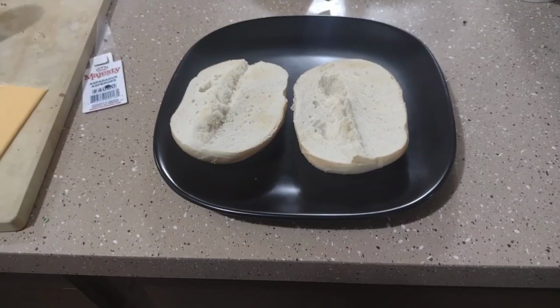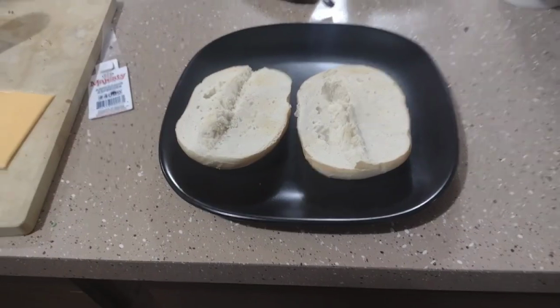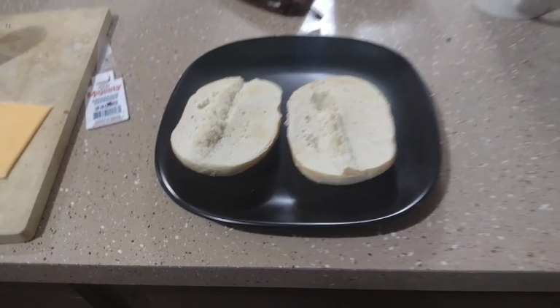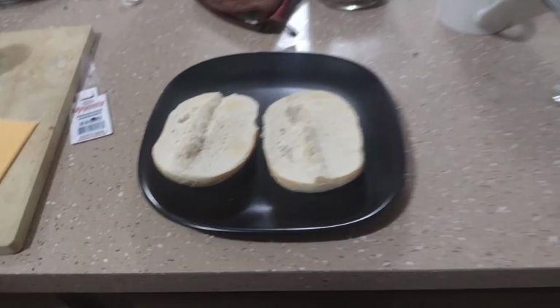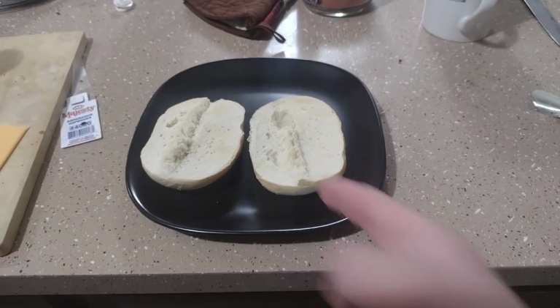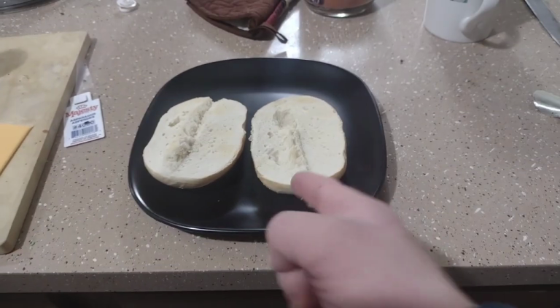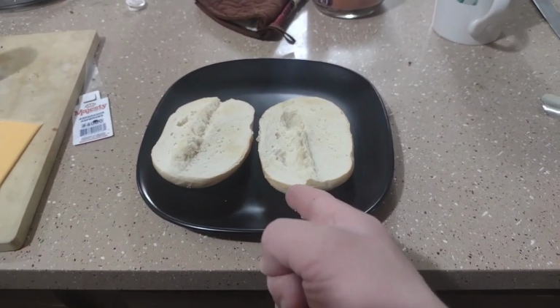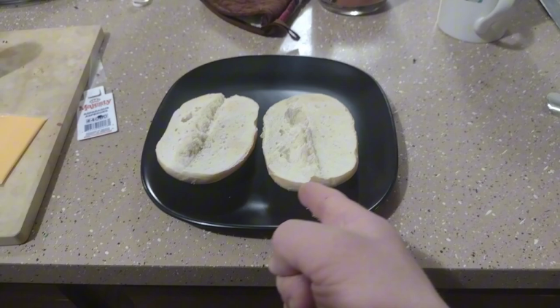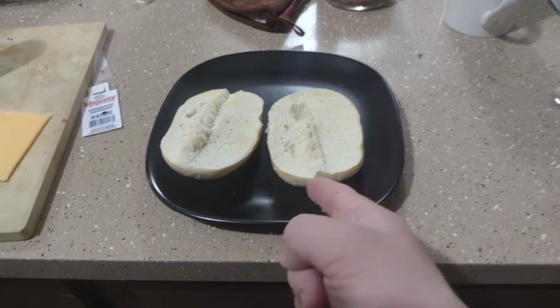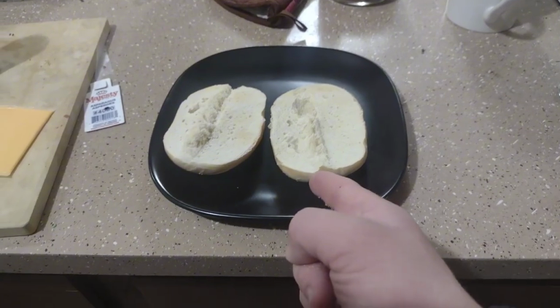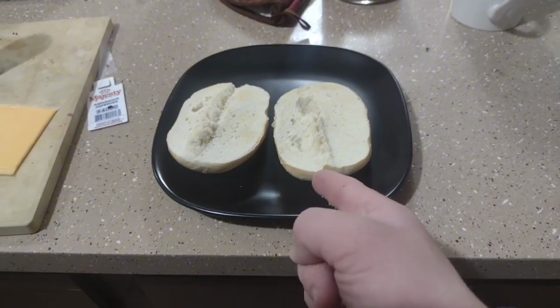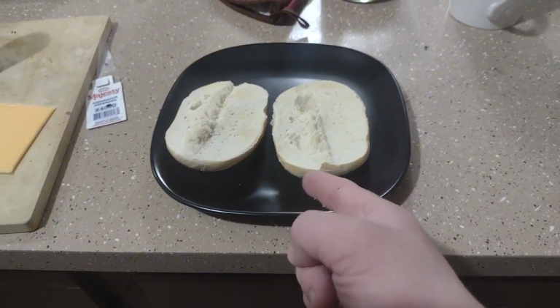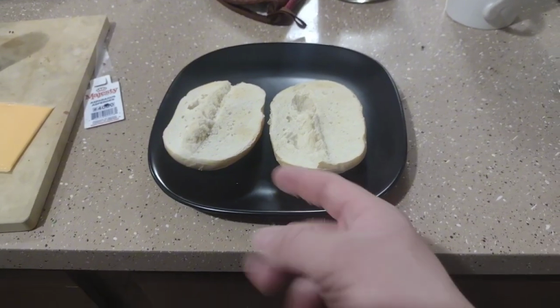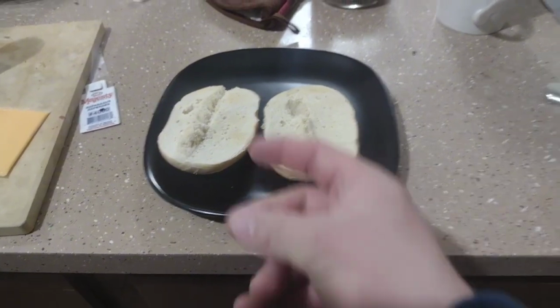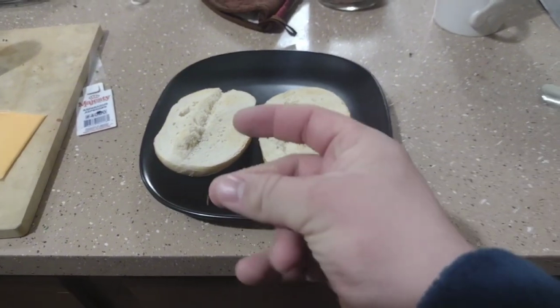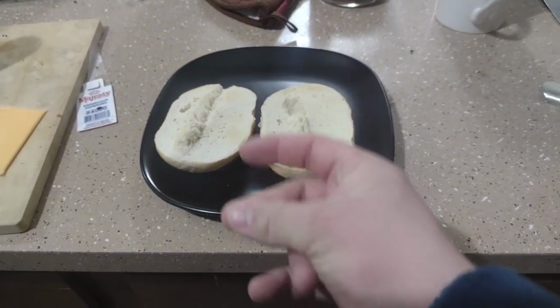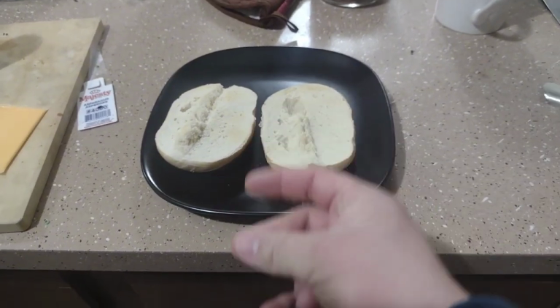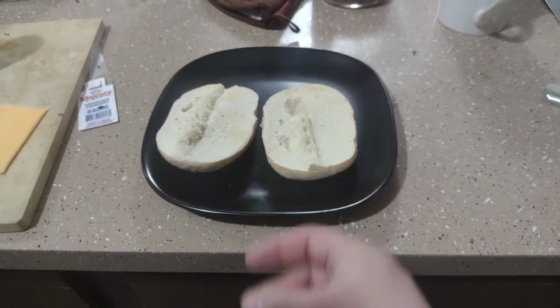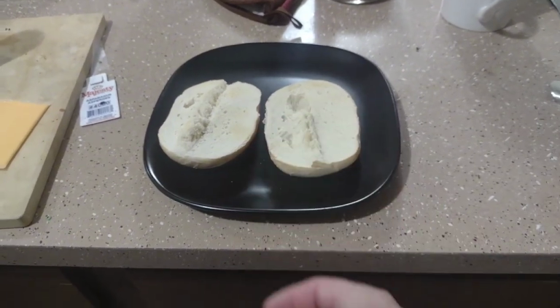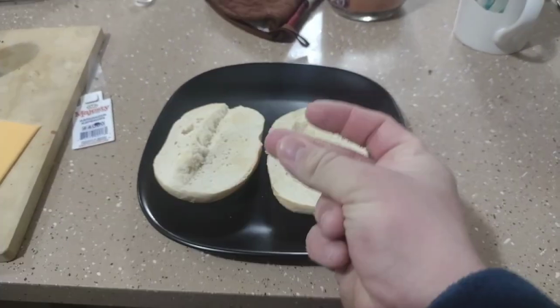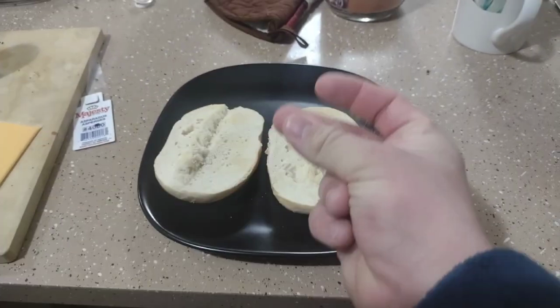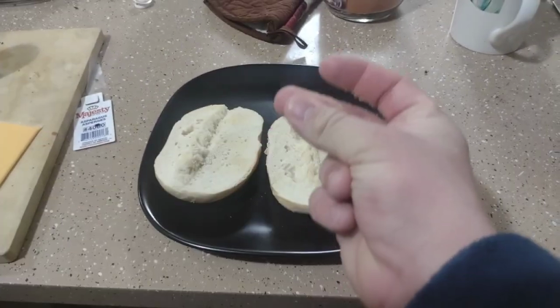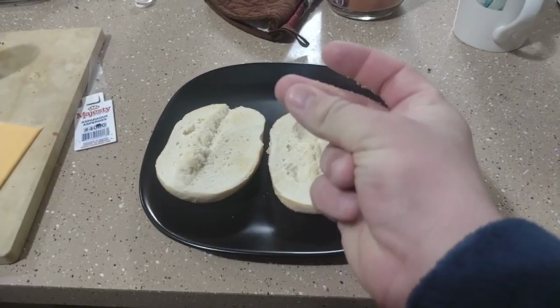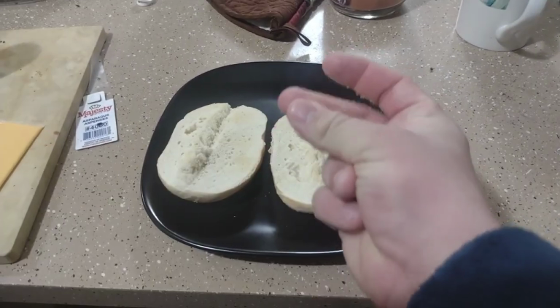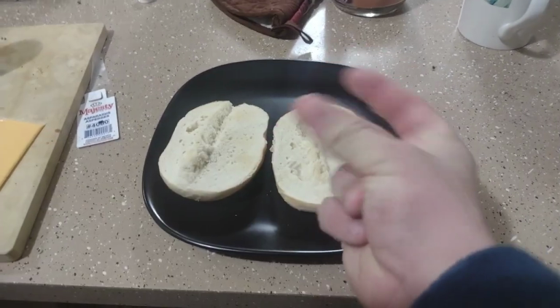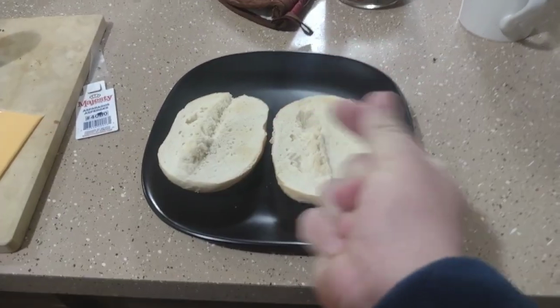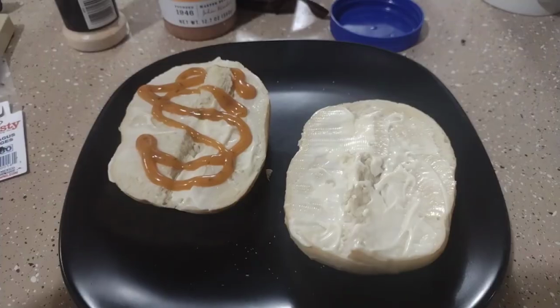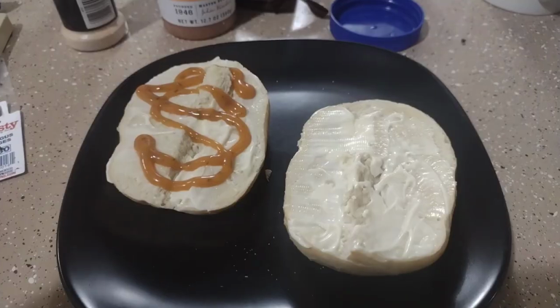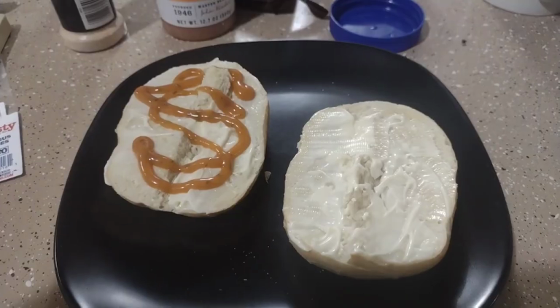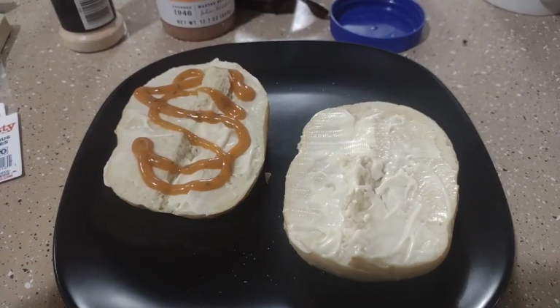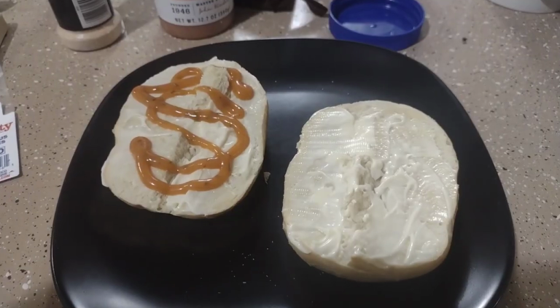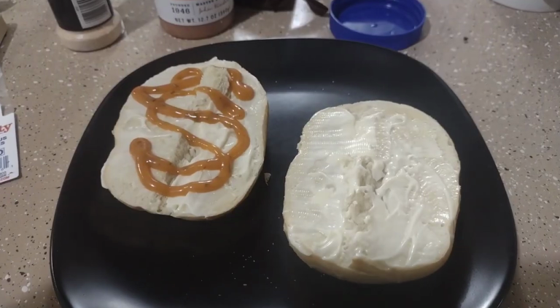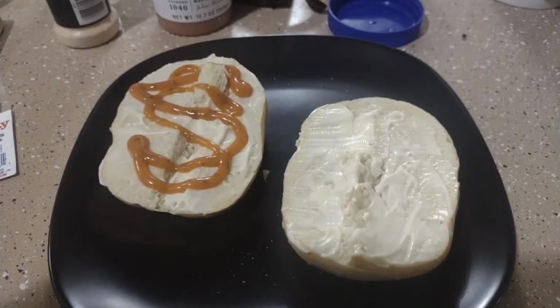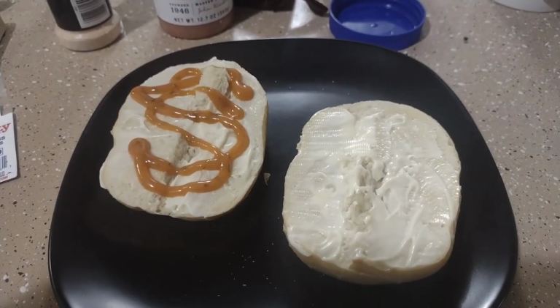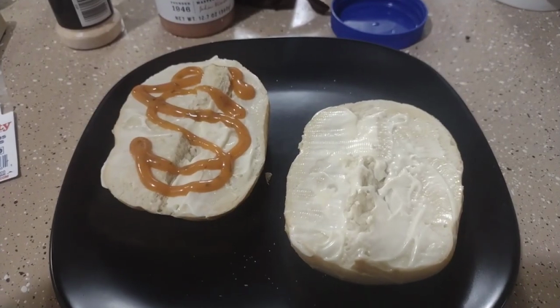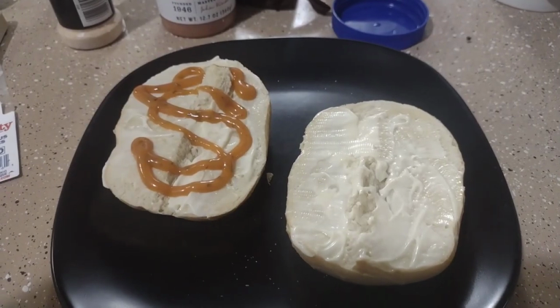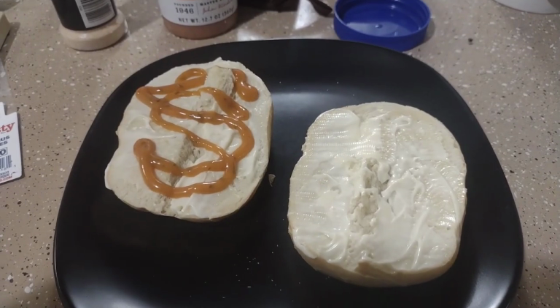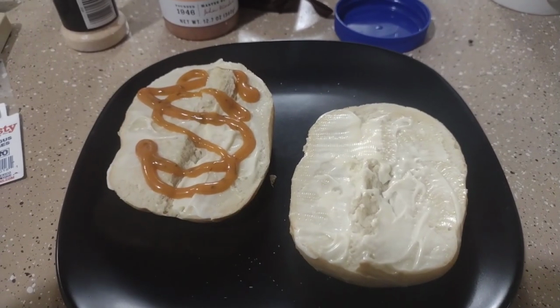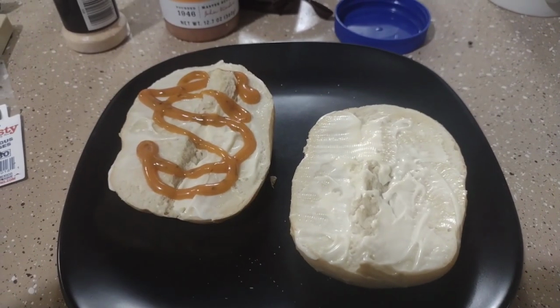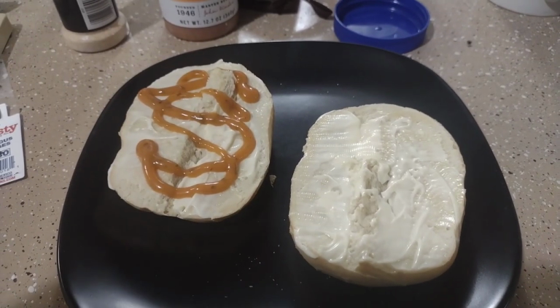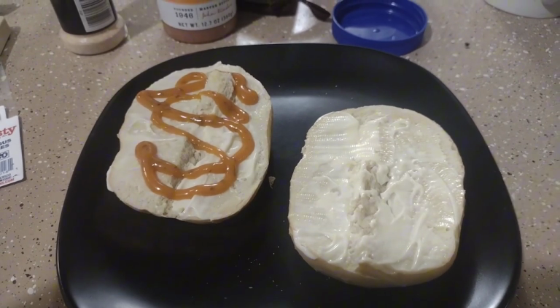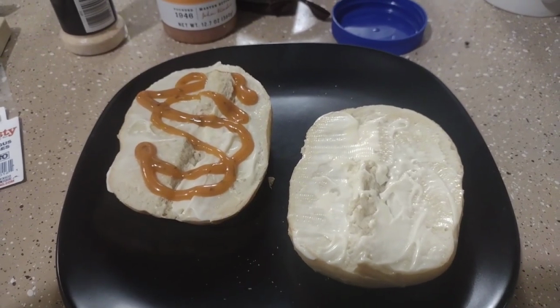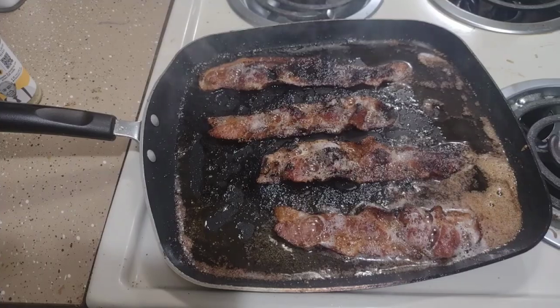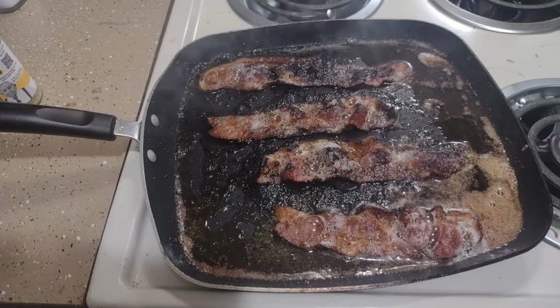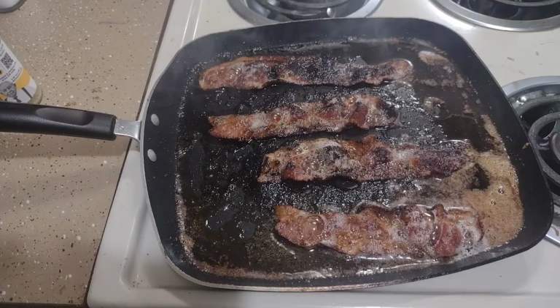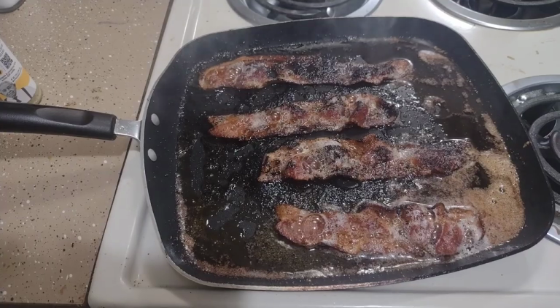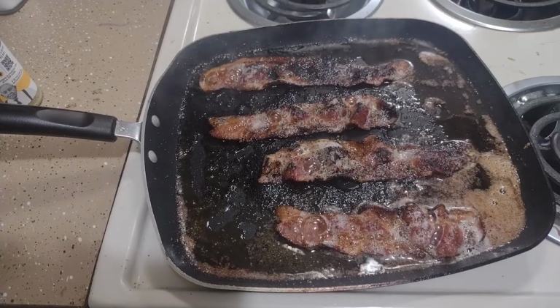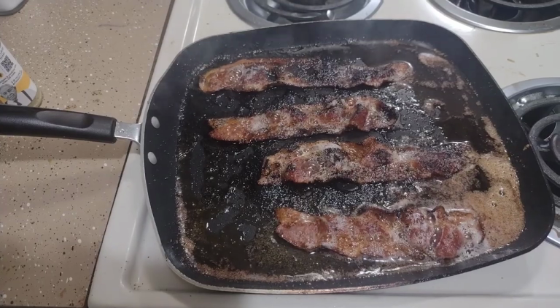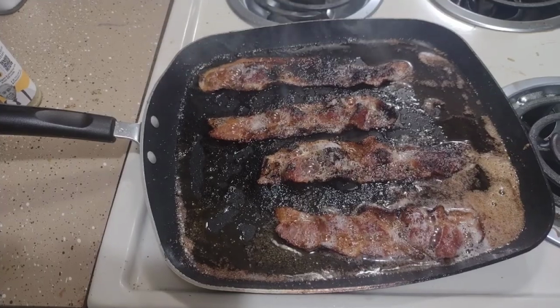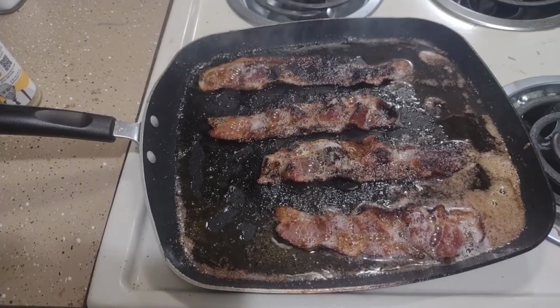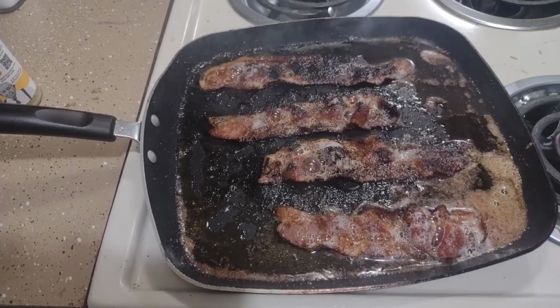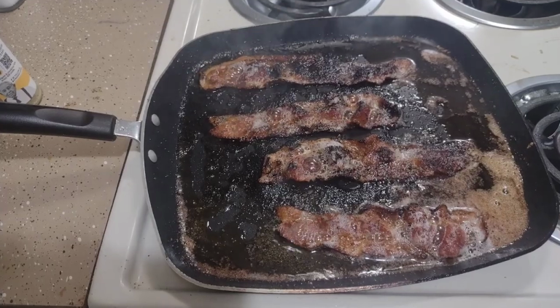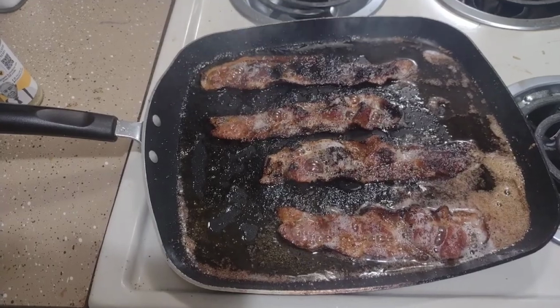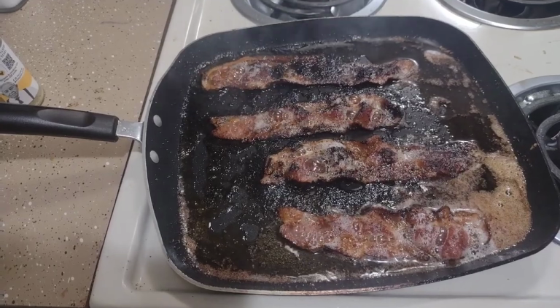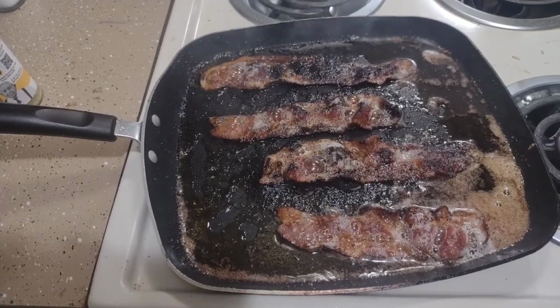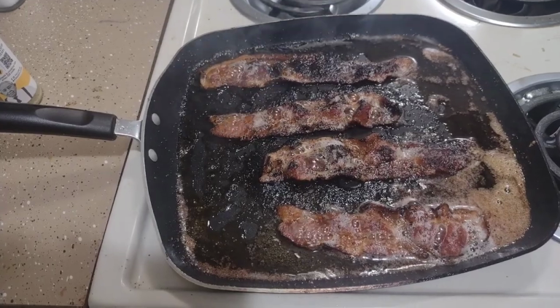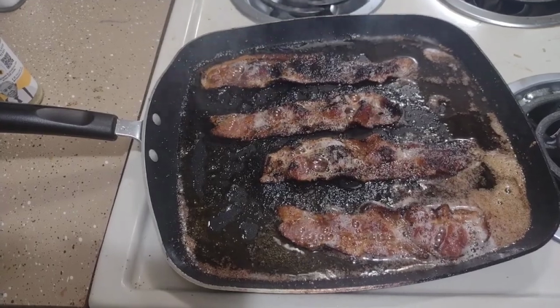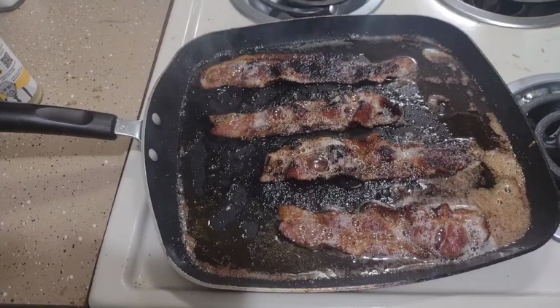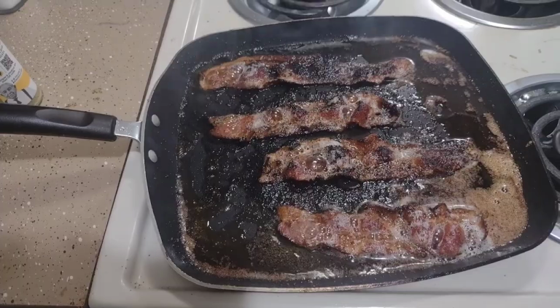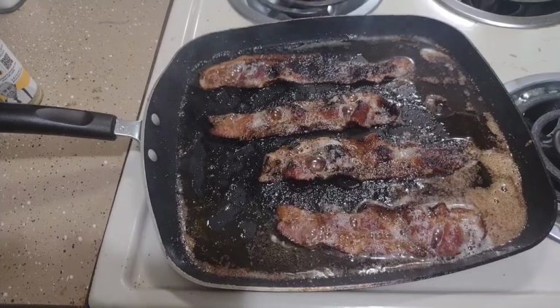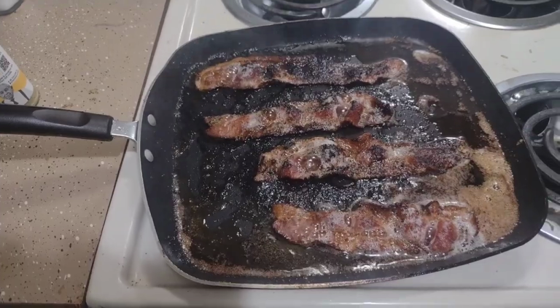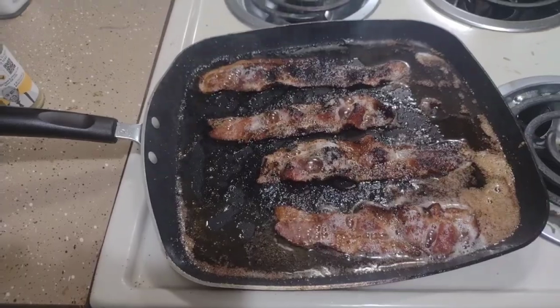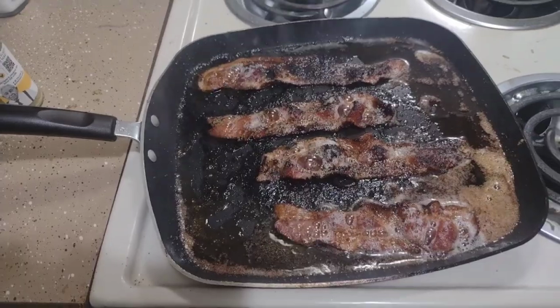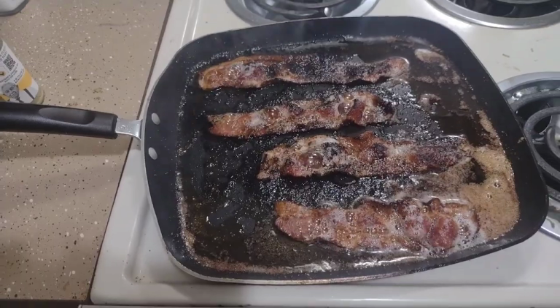Go ahead and put on your condiments. All right, the bacon's done cookin'.